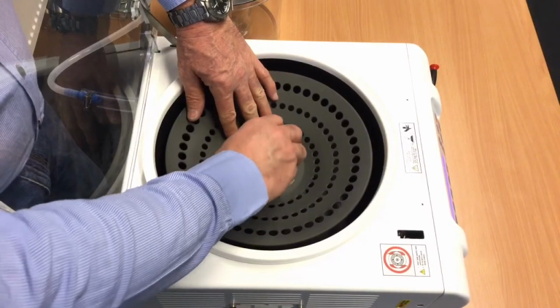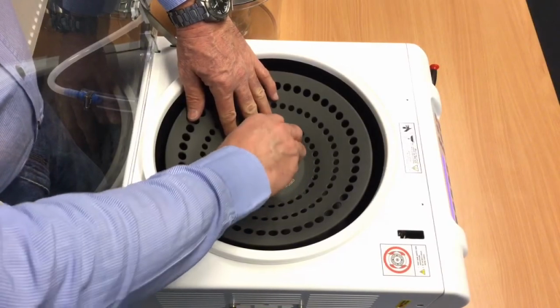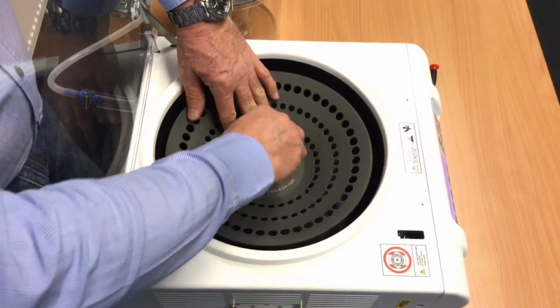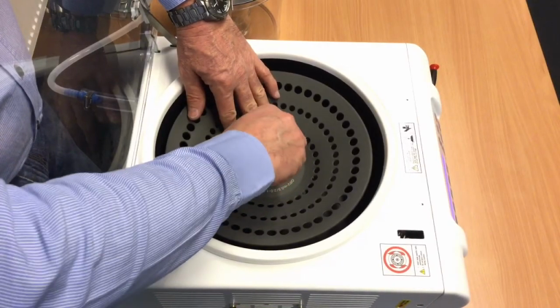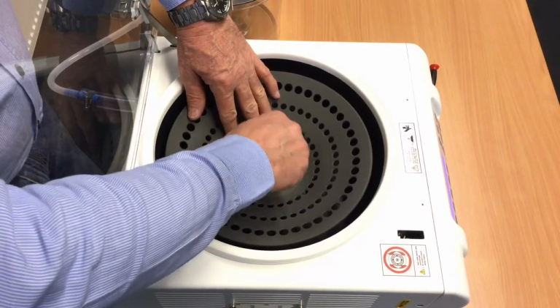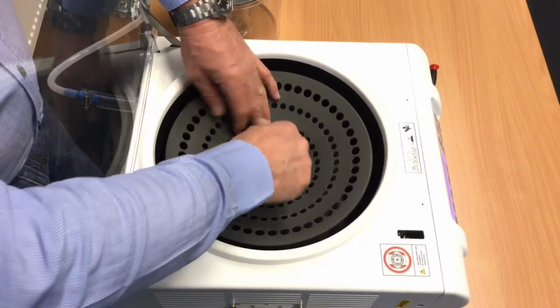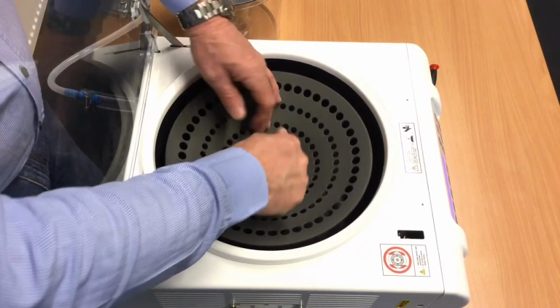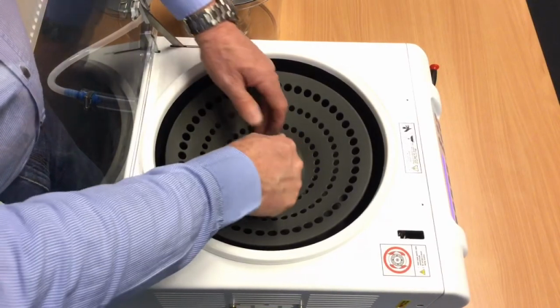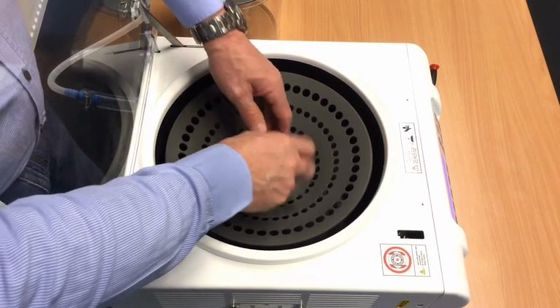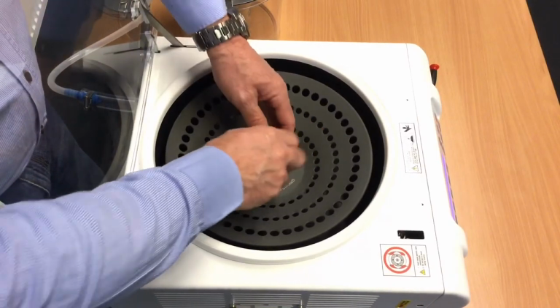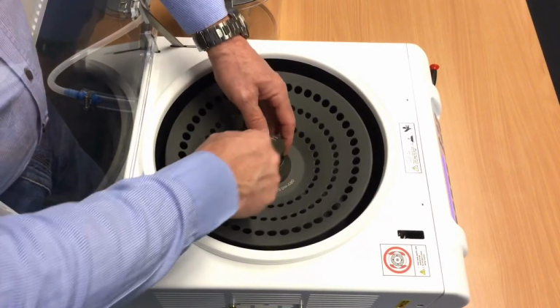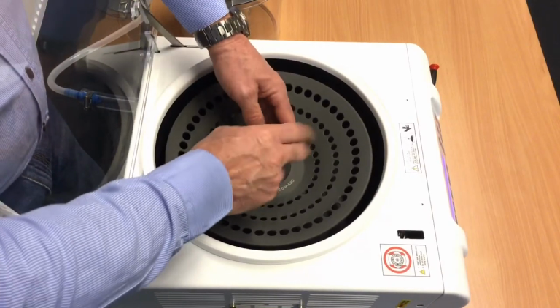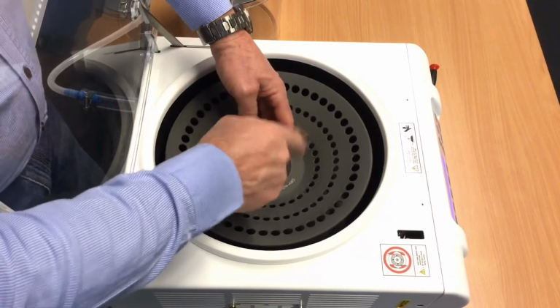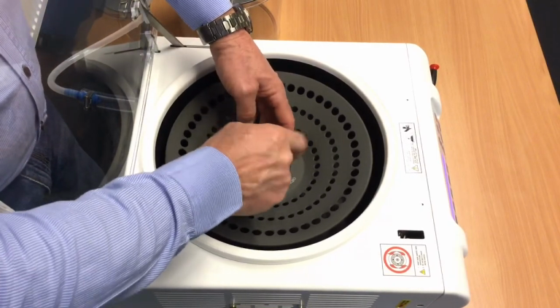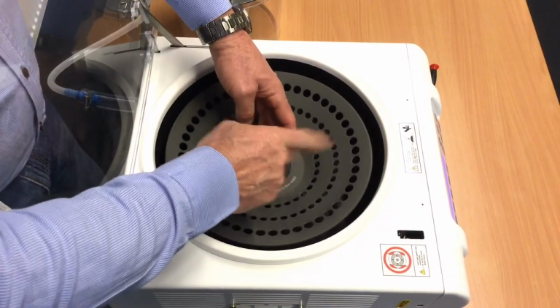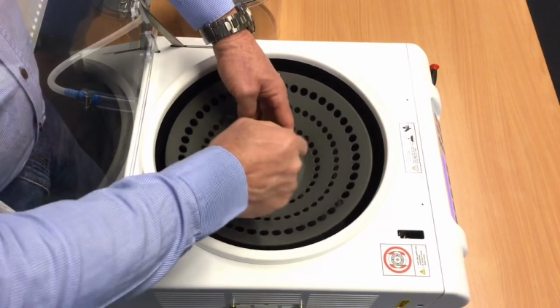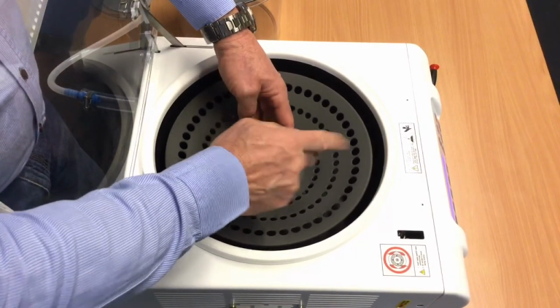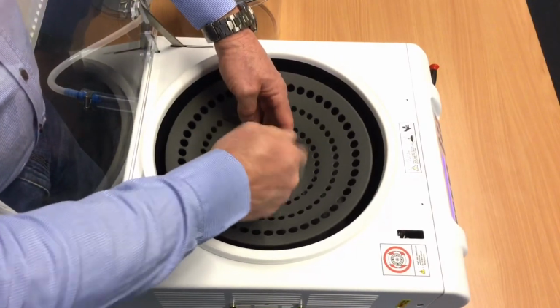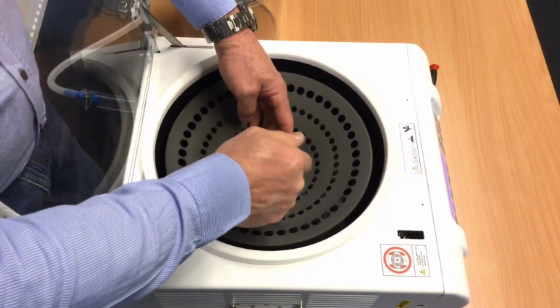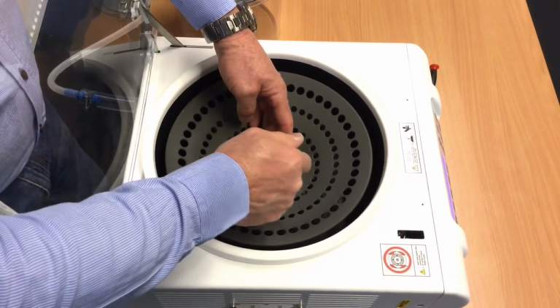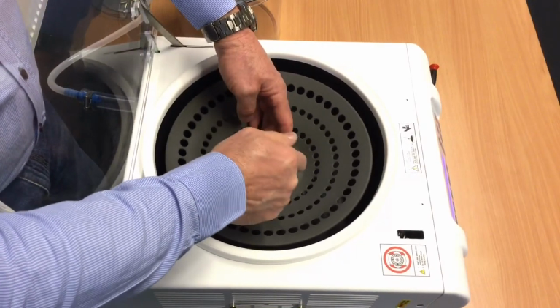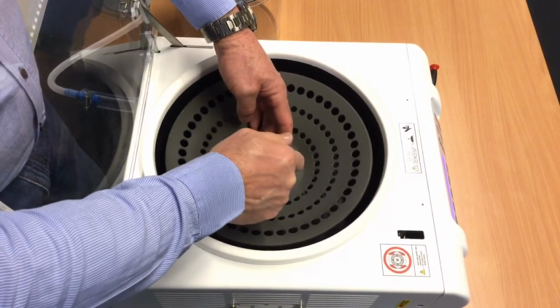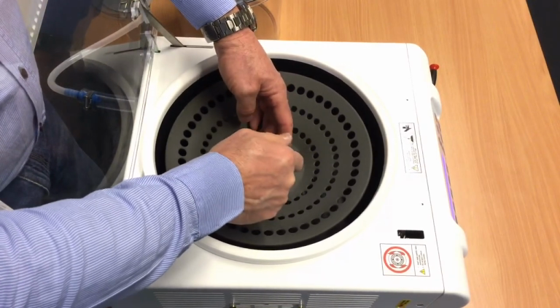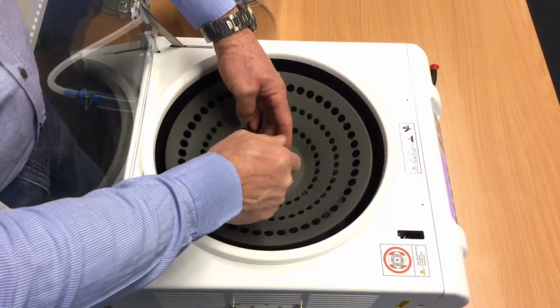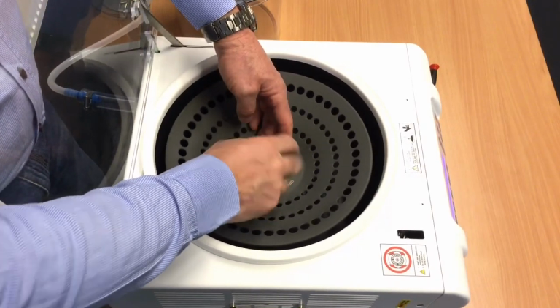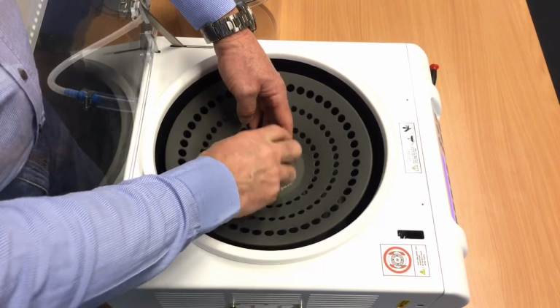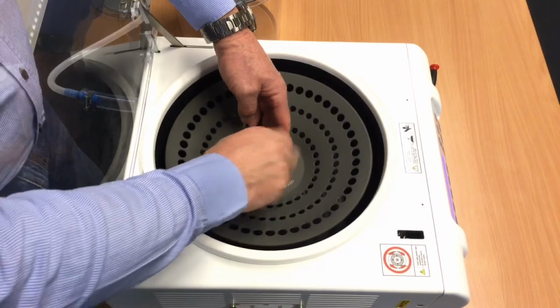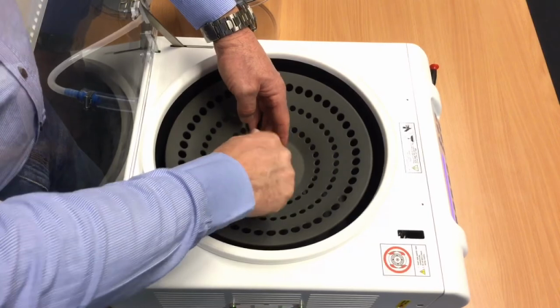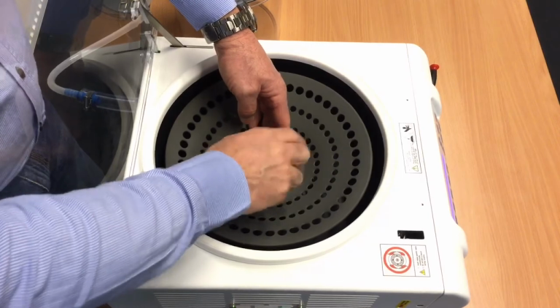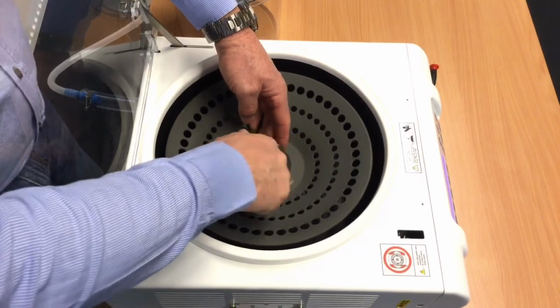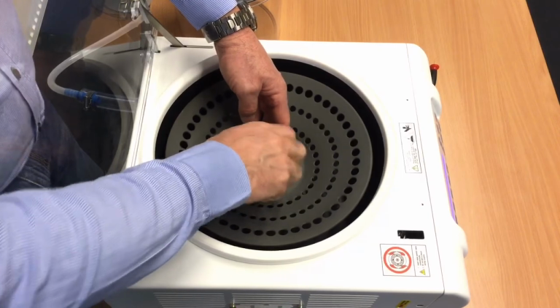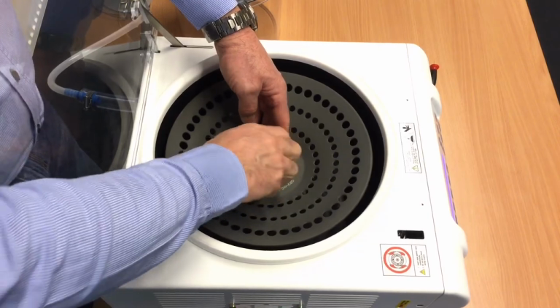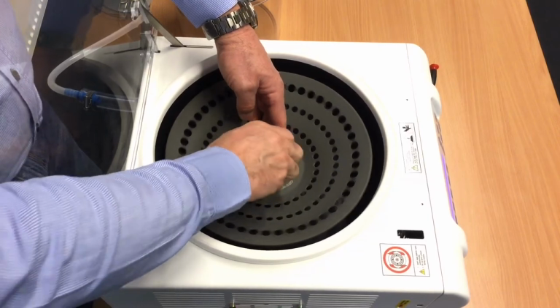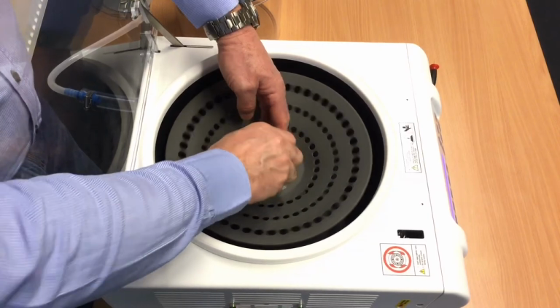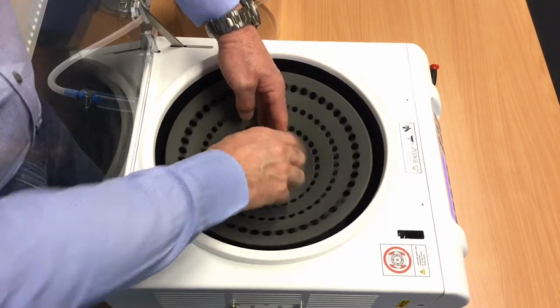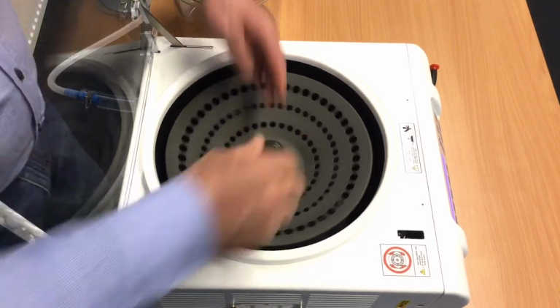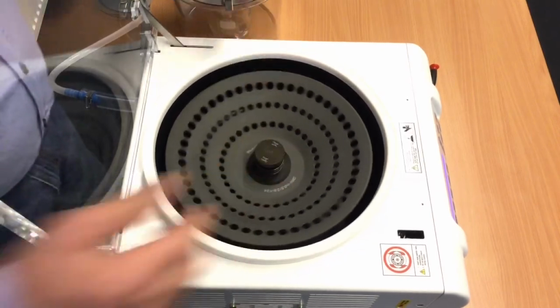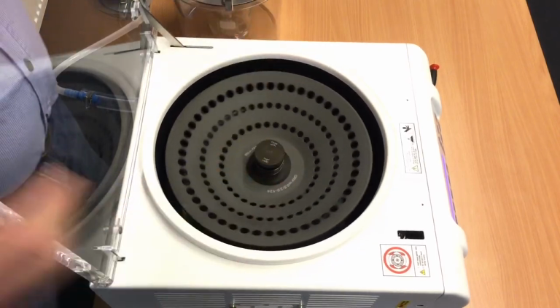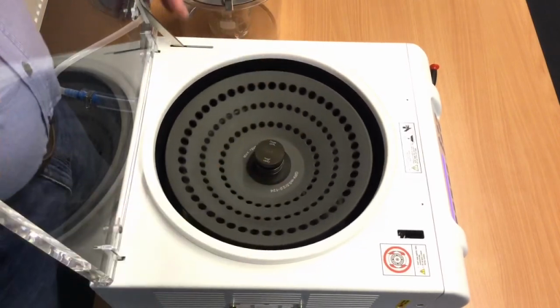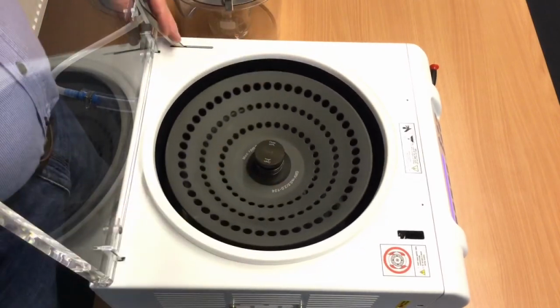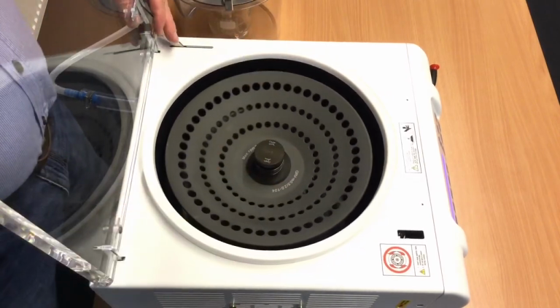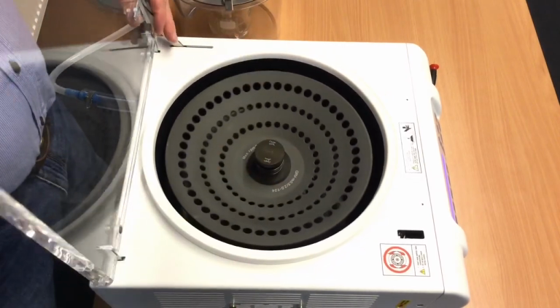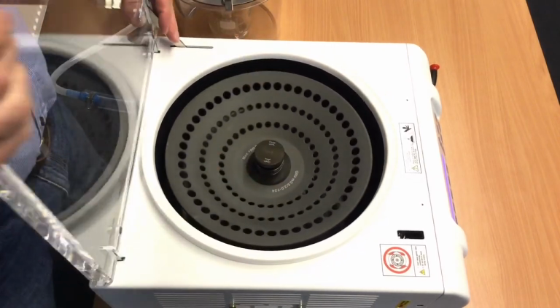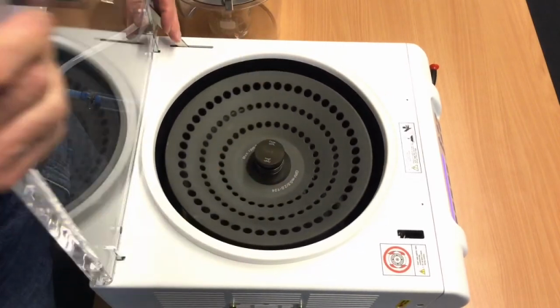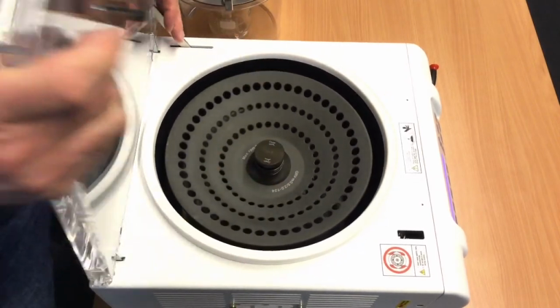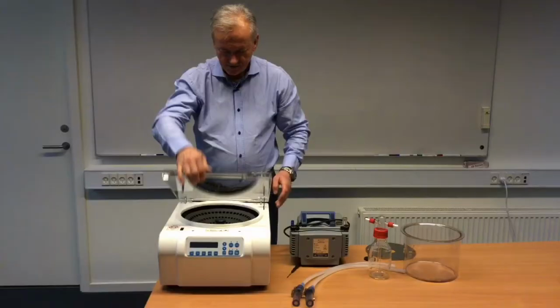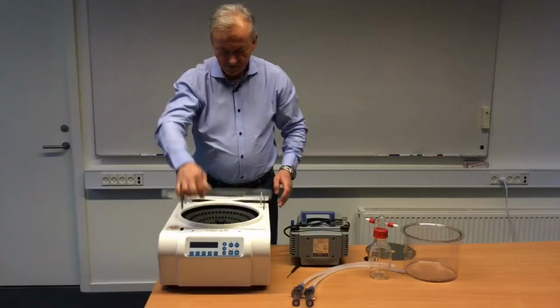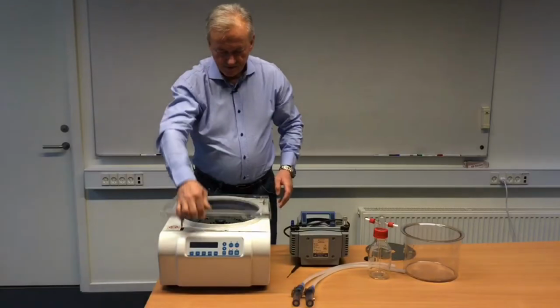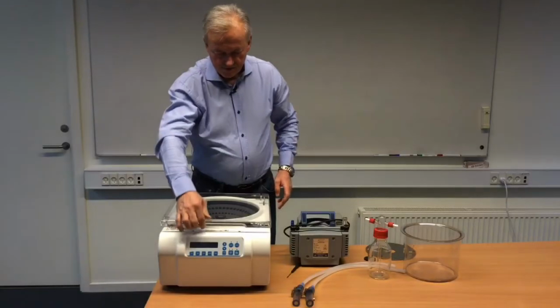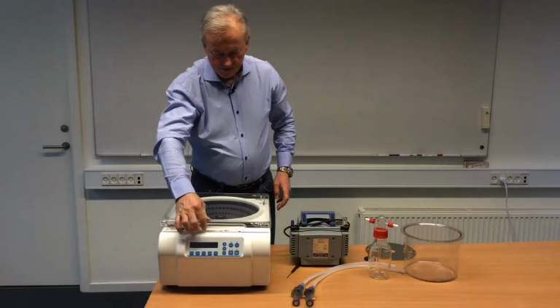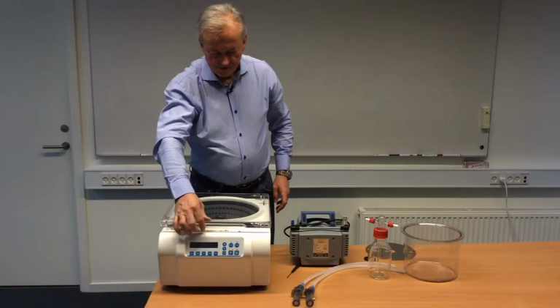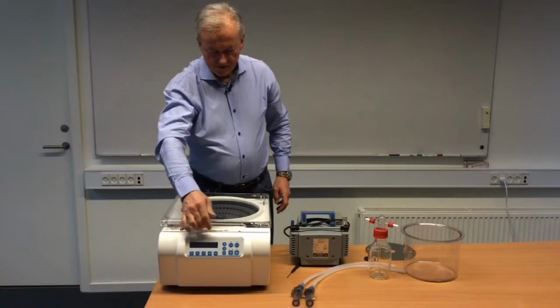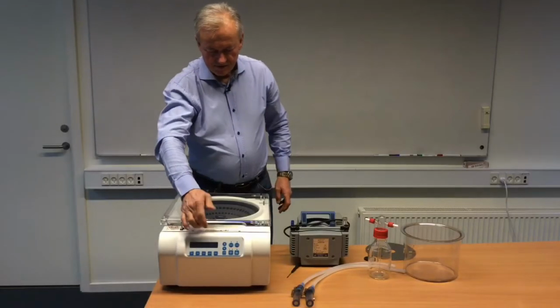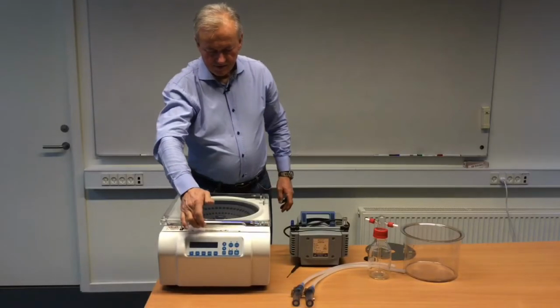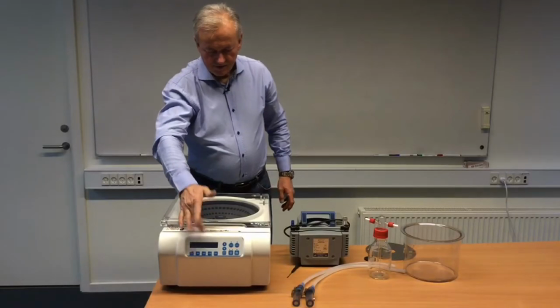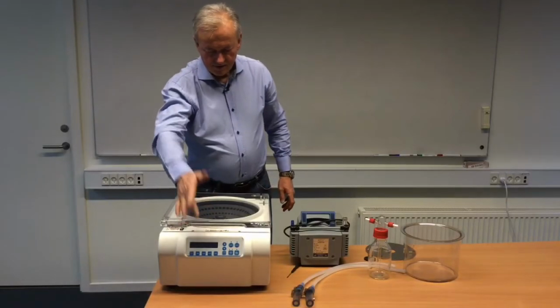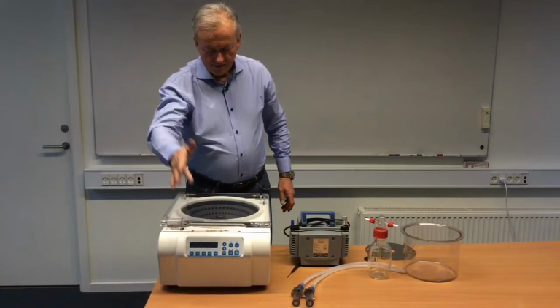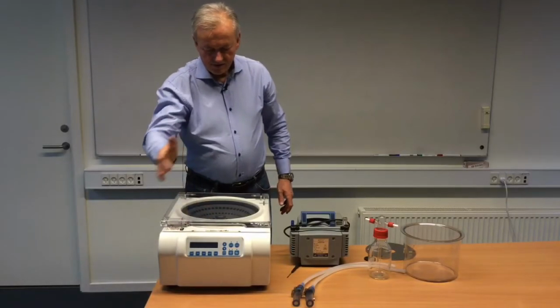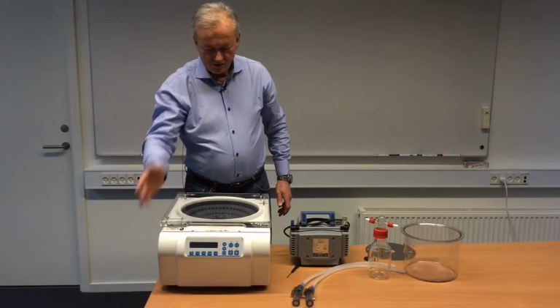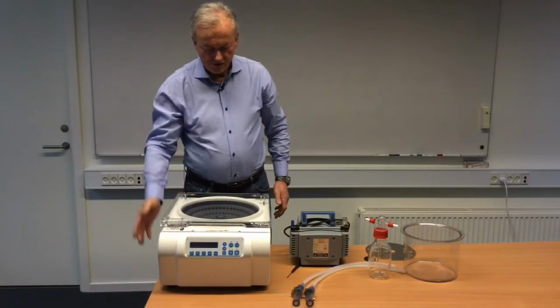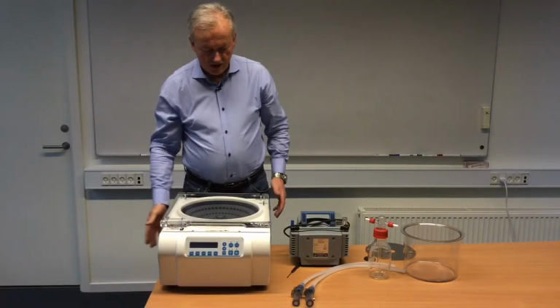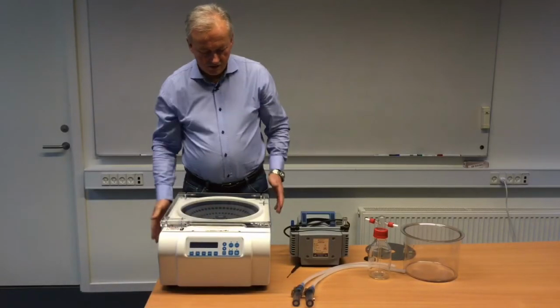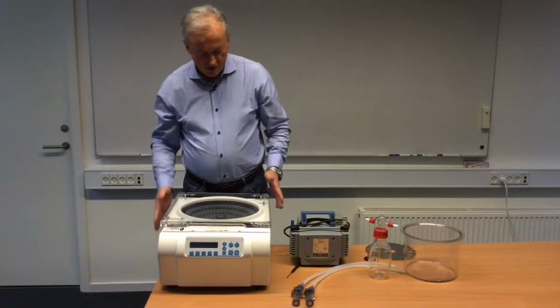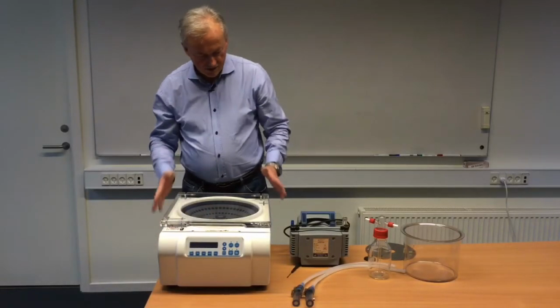We will then connect it again and close the lid, so it is now locked.